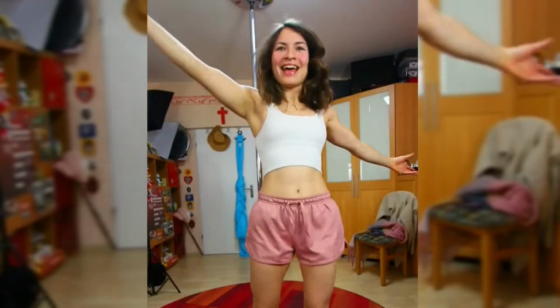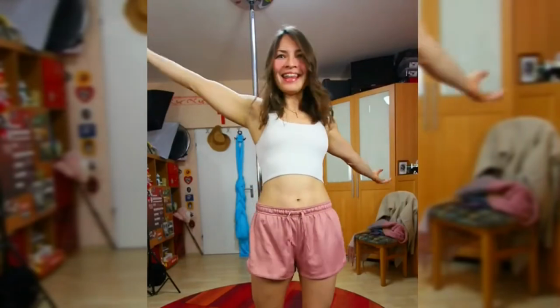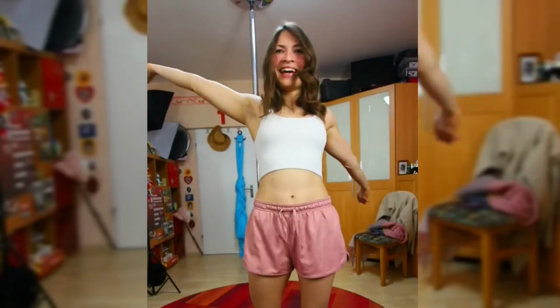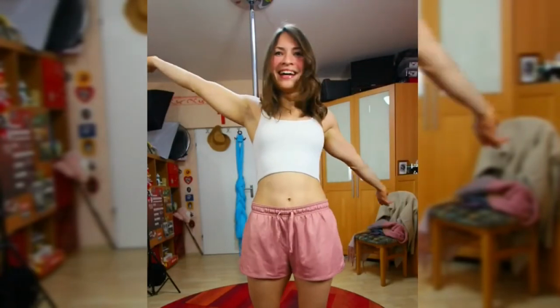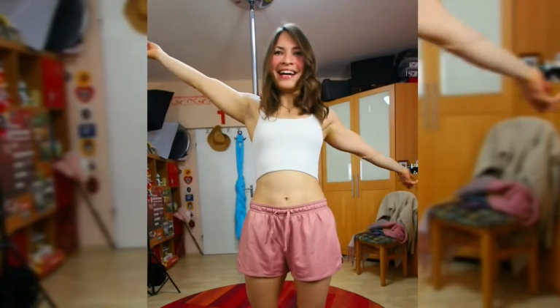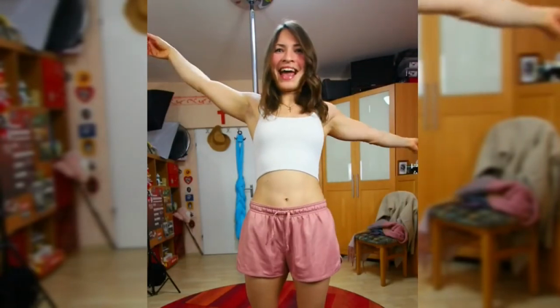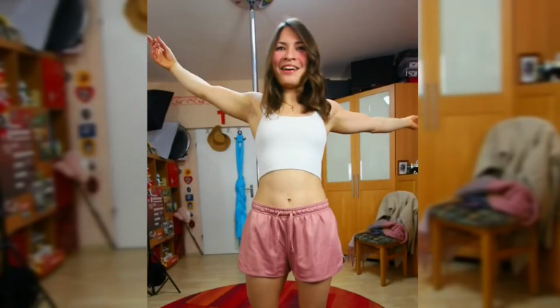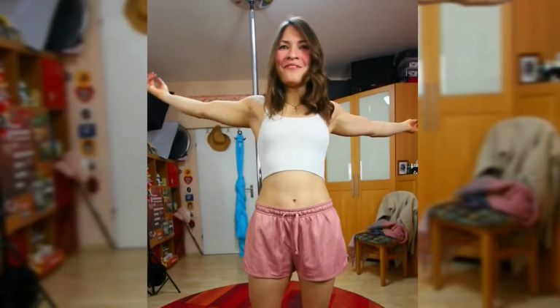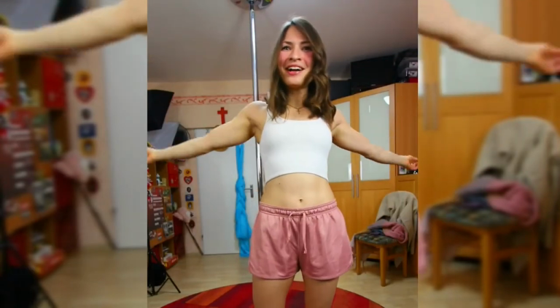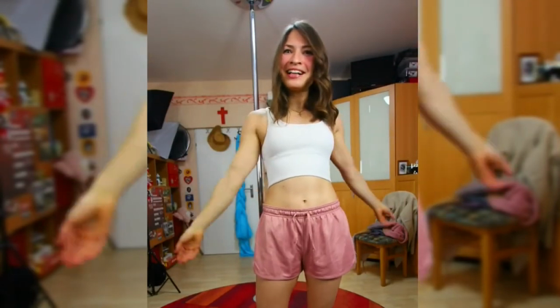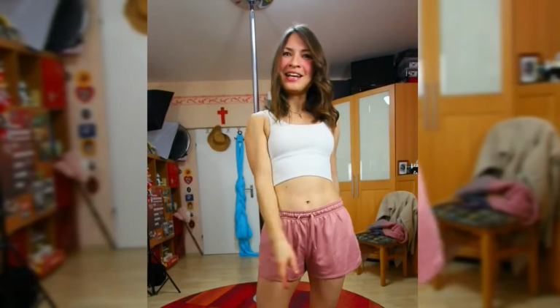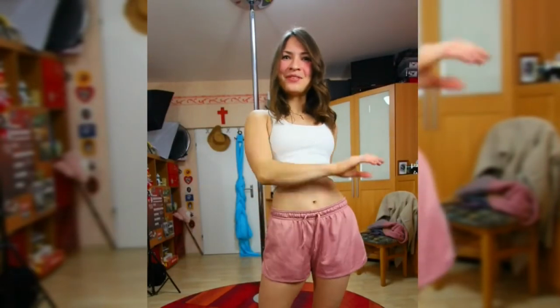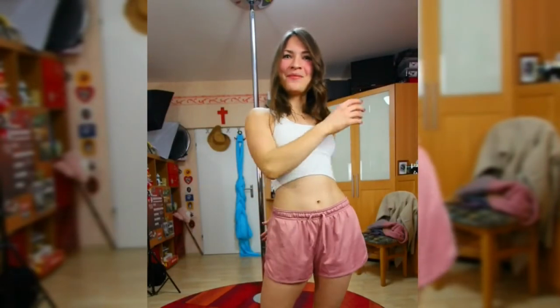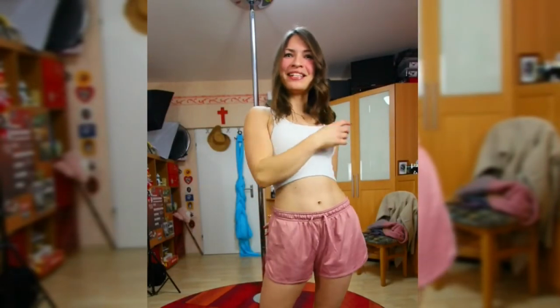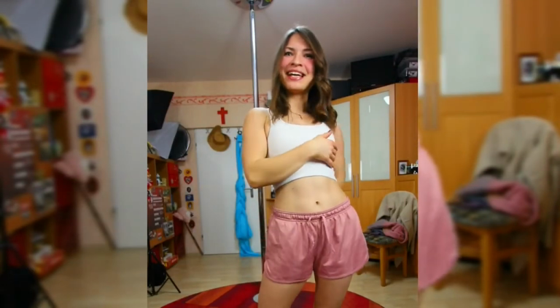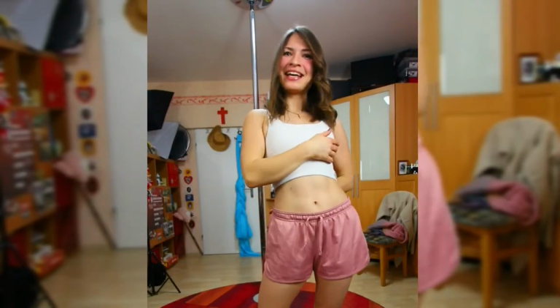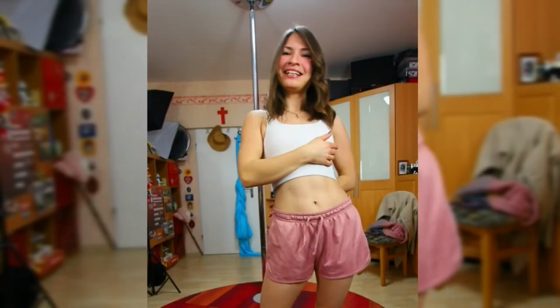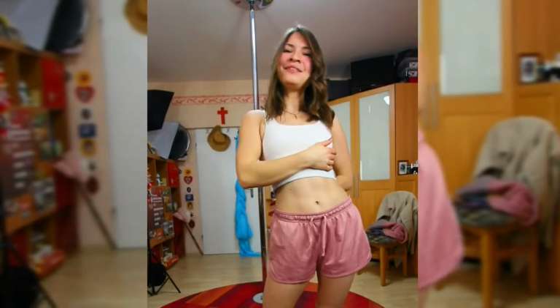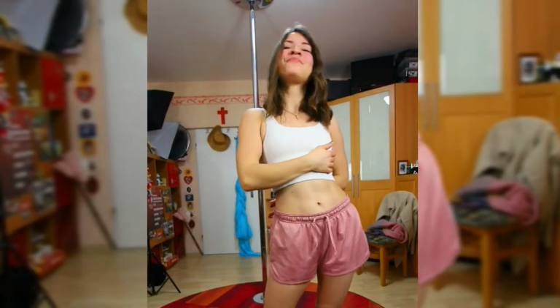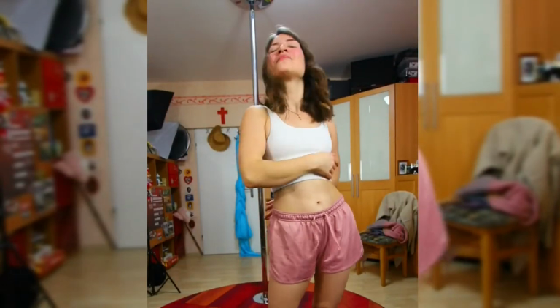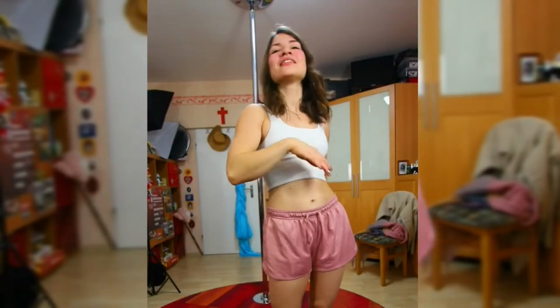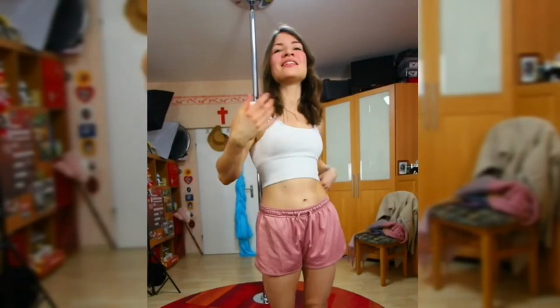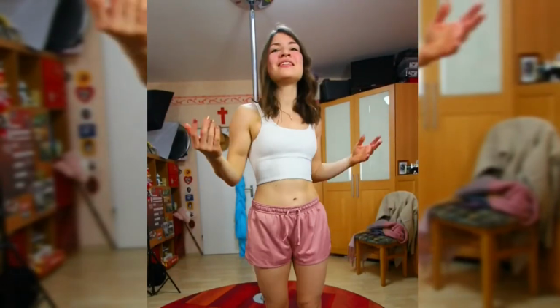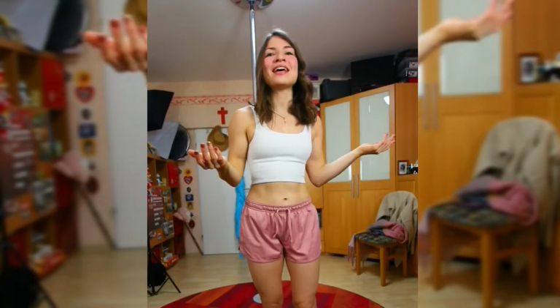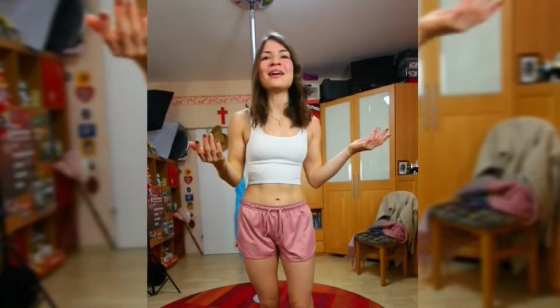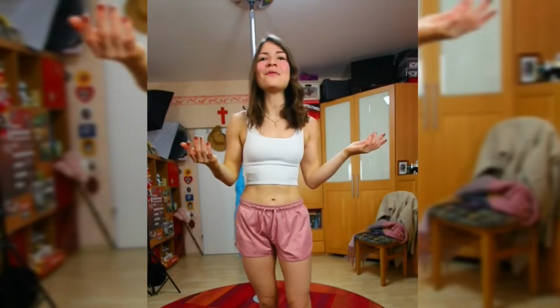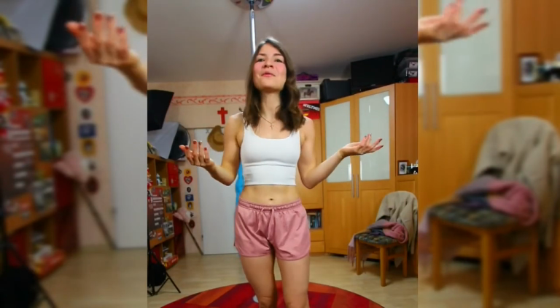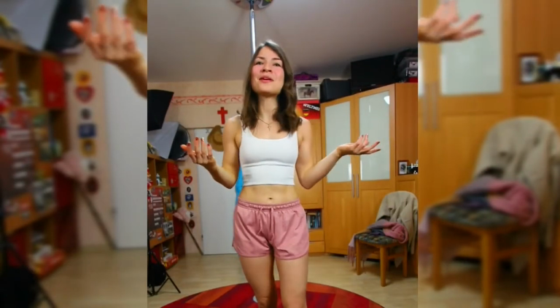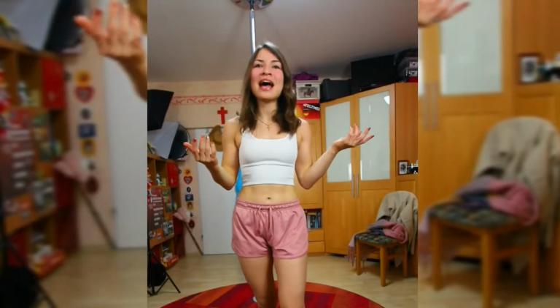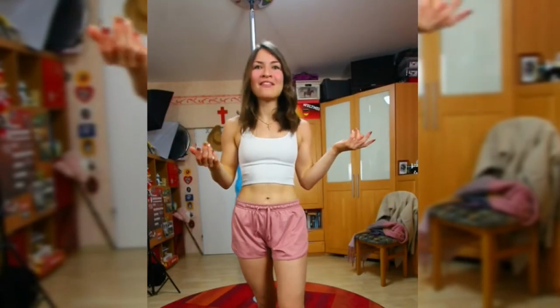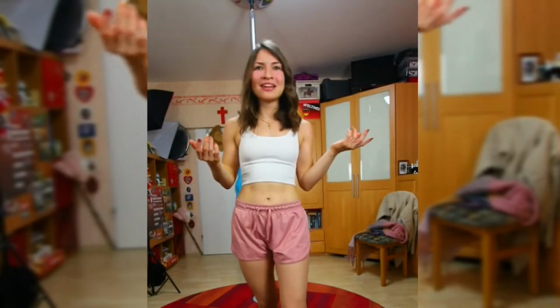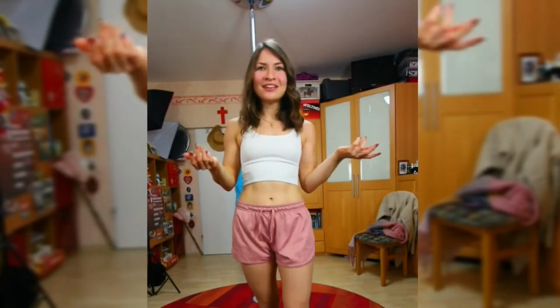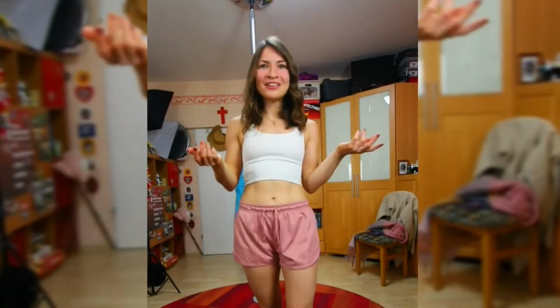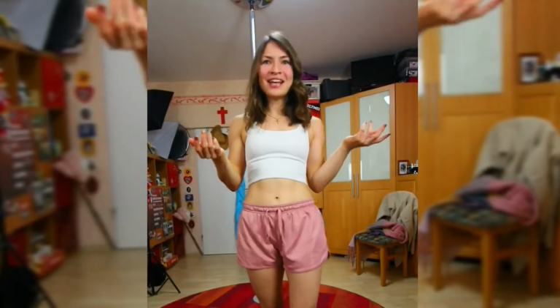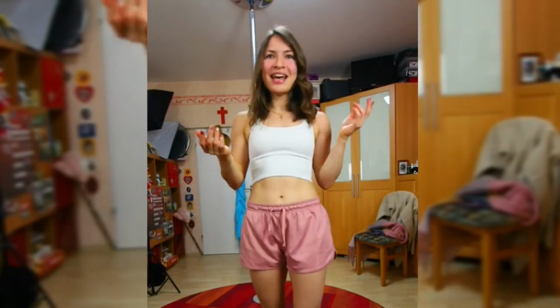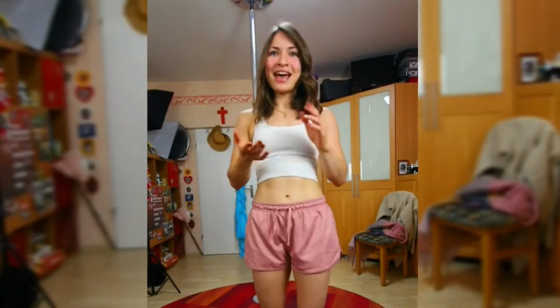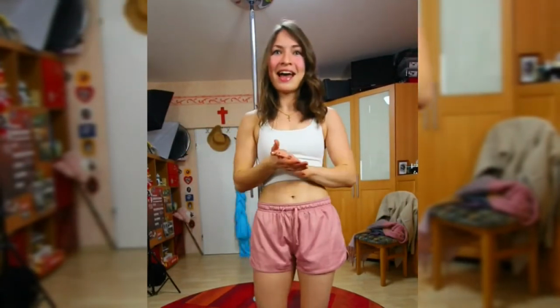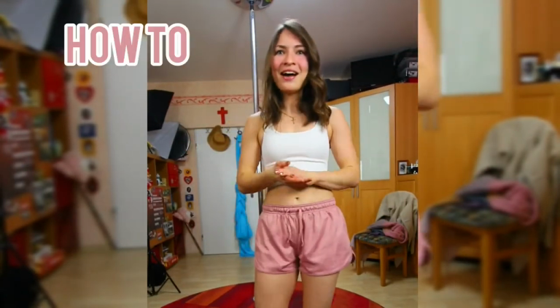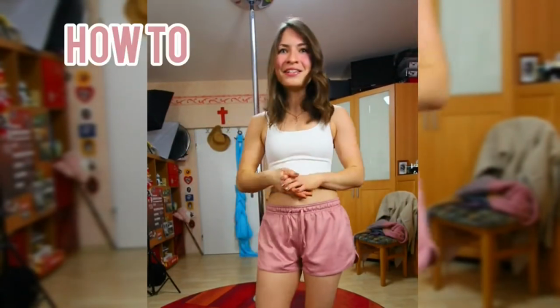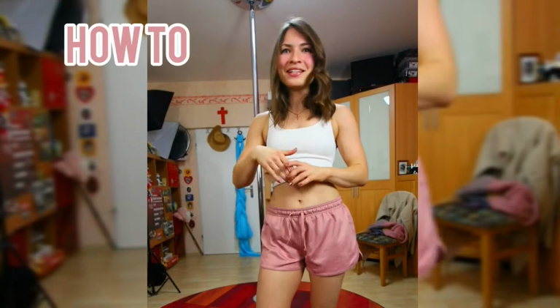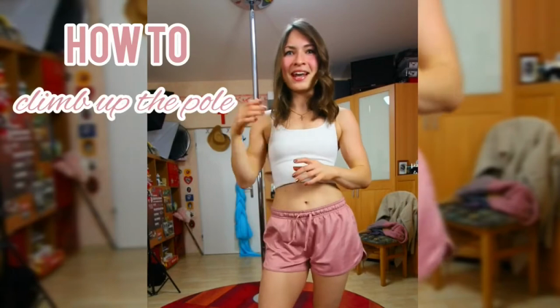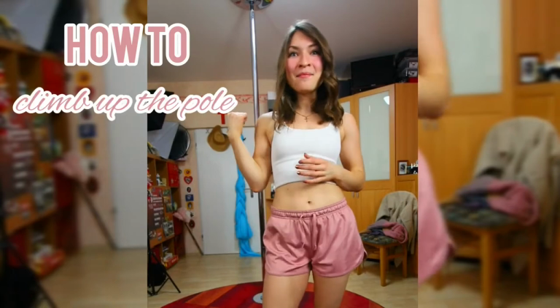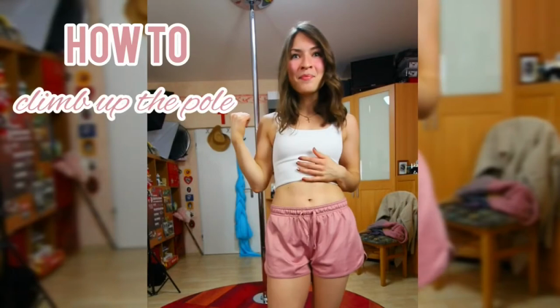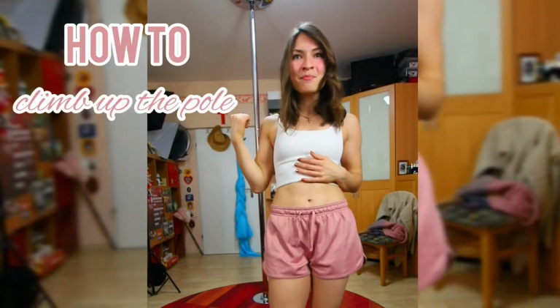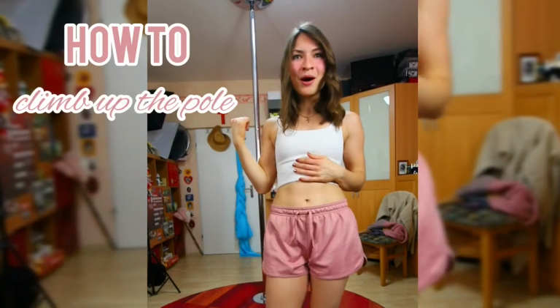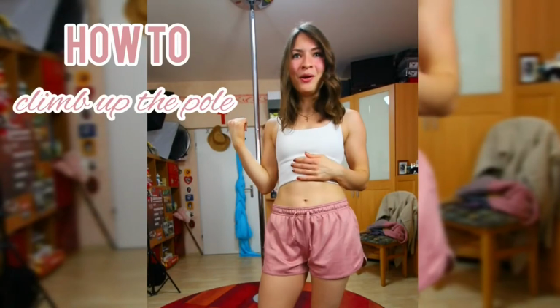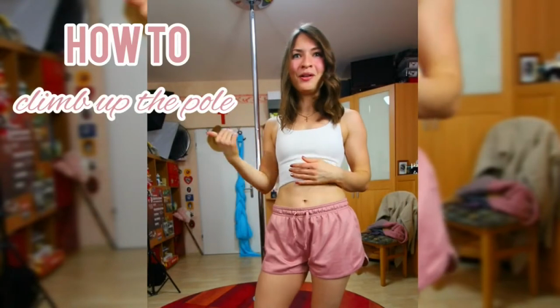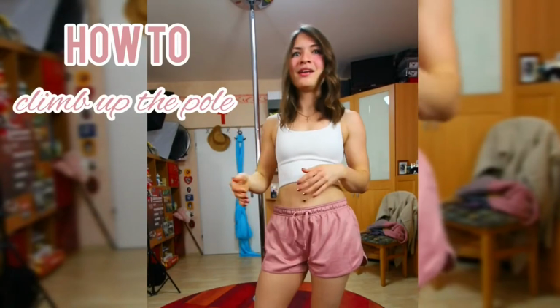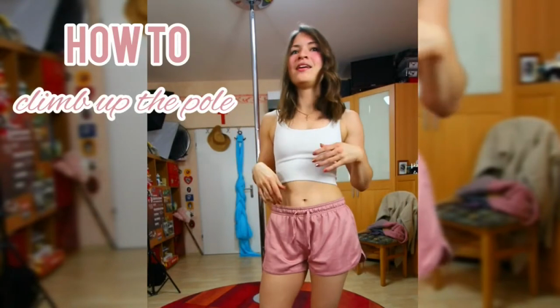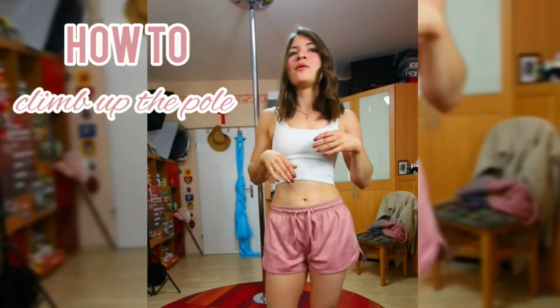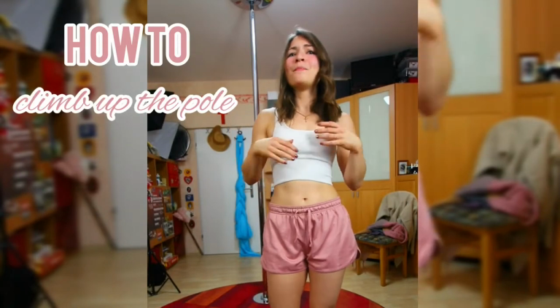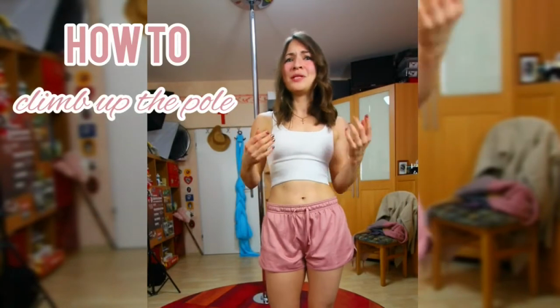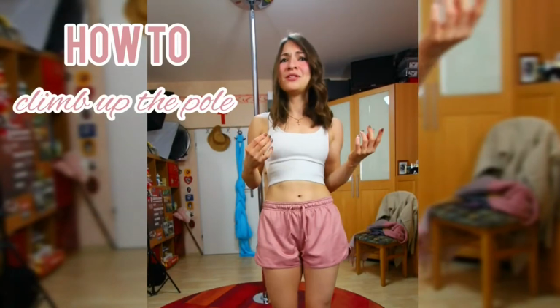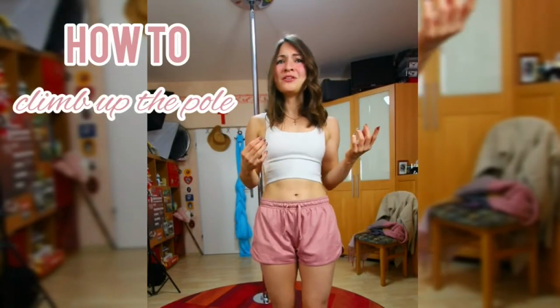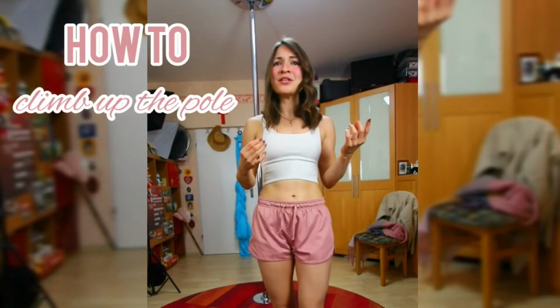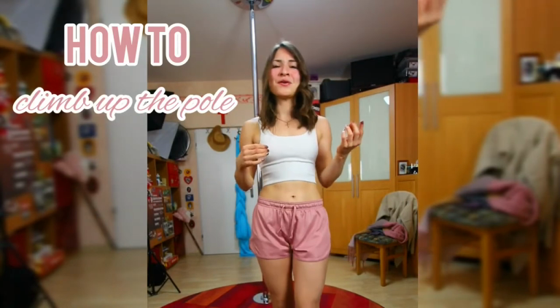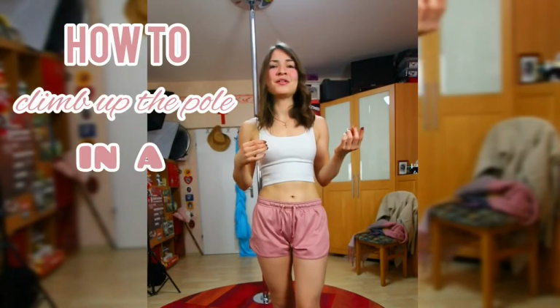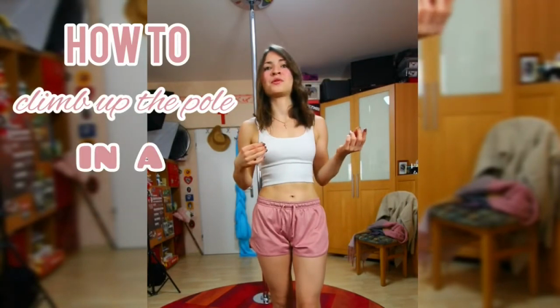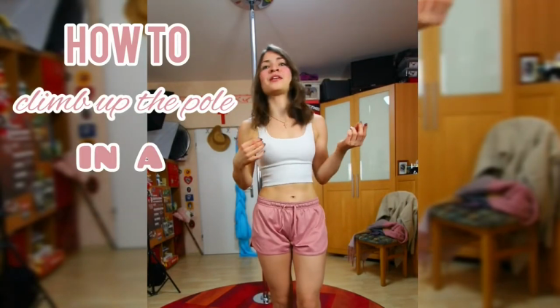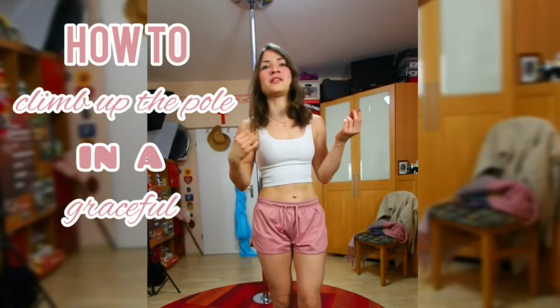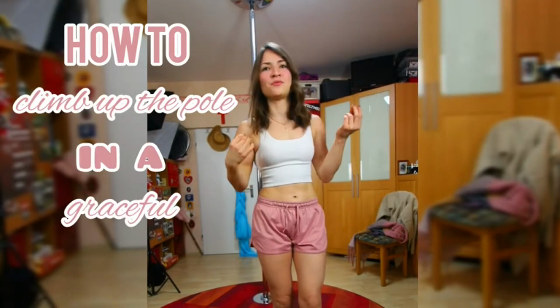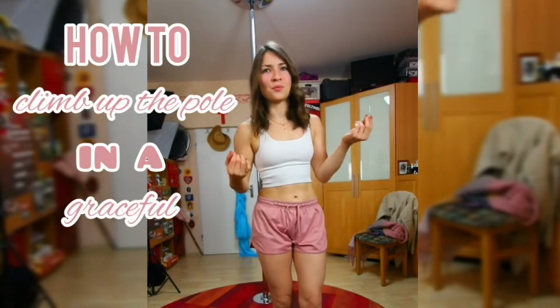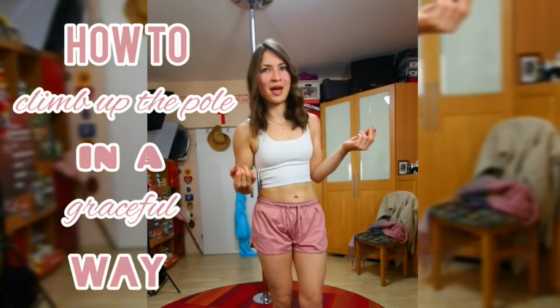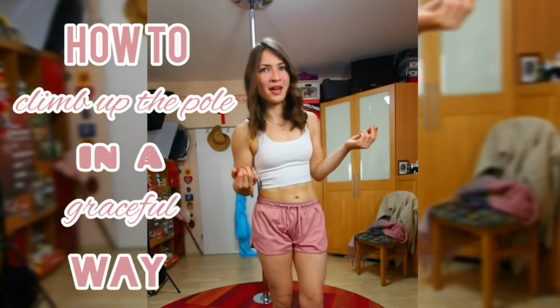Hey there and welcome to my channel. So today we want to have a look at how to climb up the pole, but do so in a graceful way.